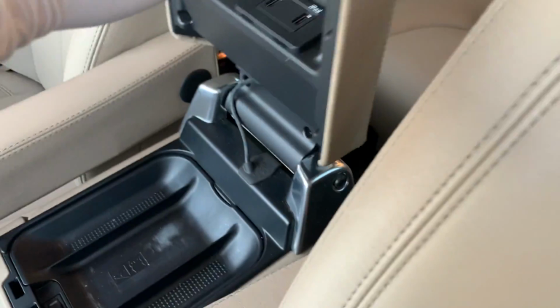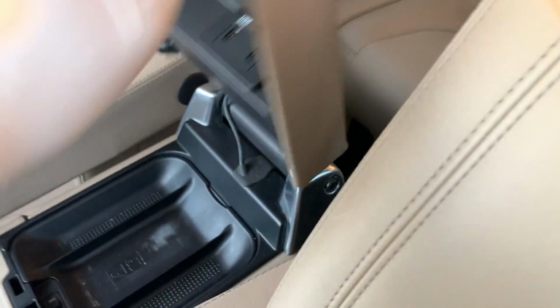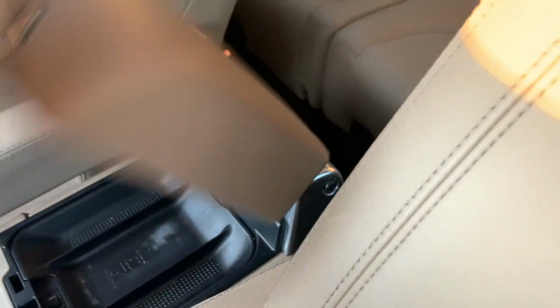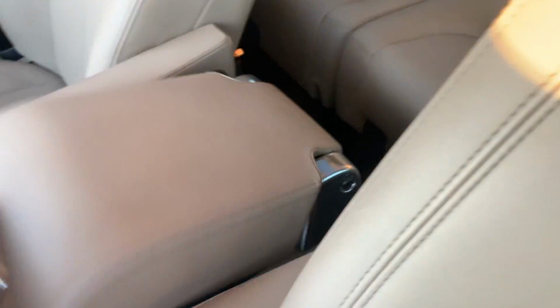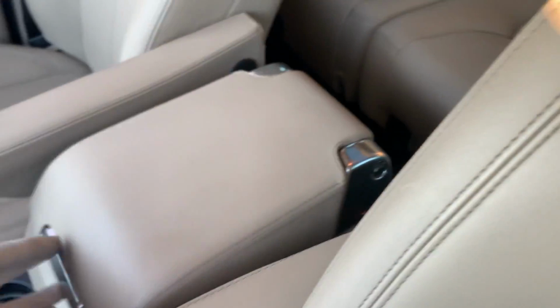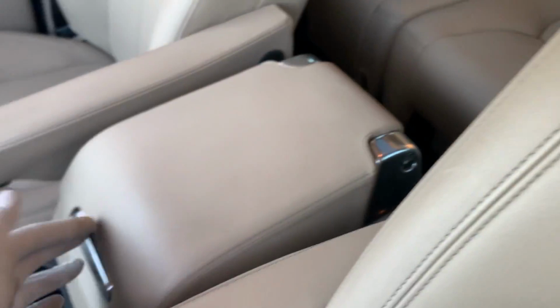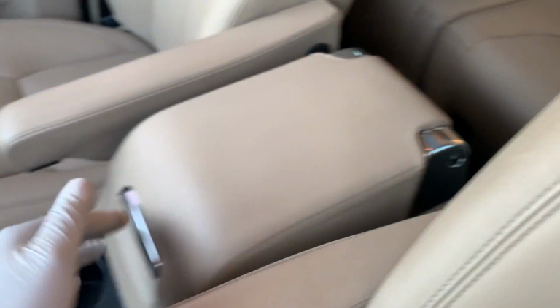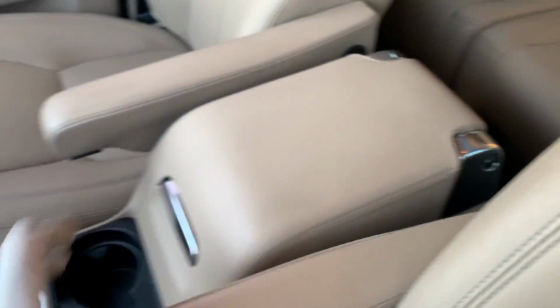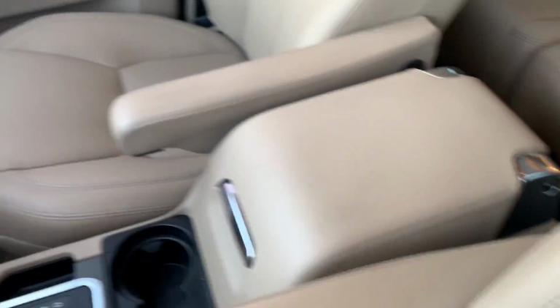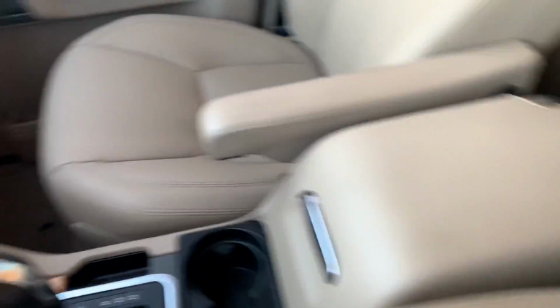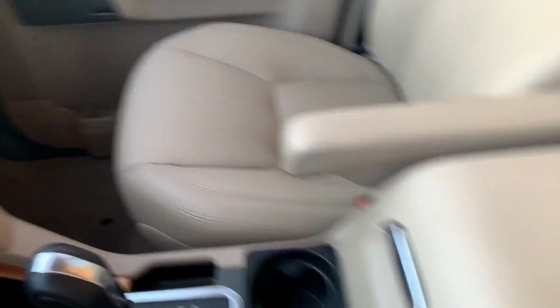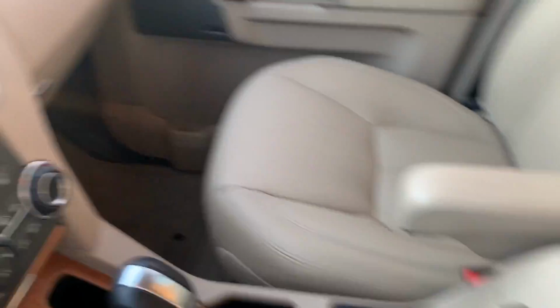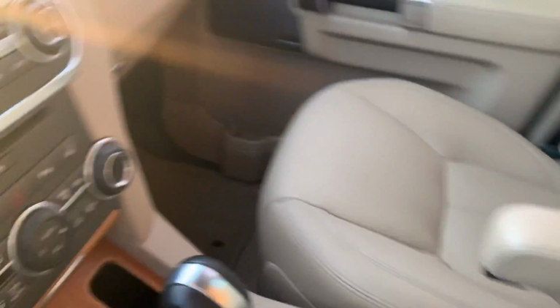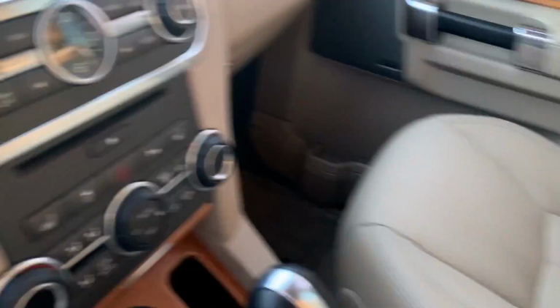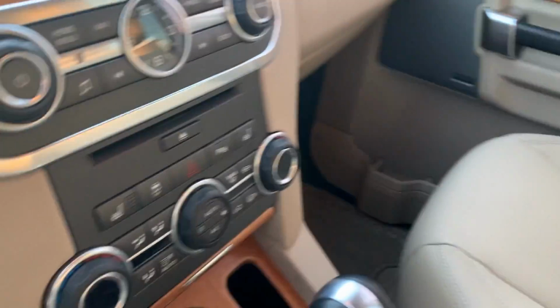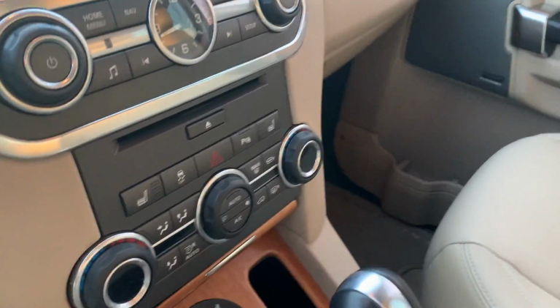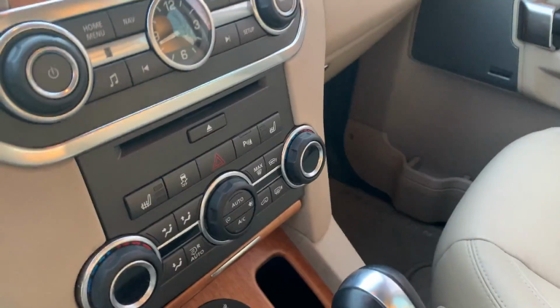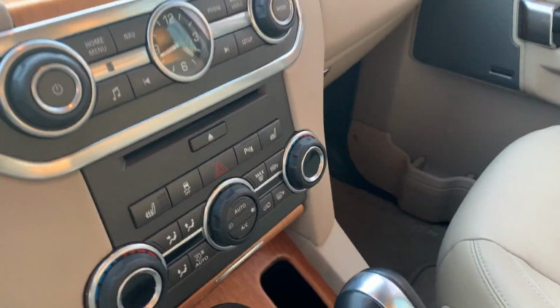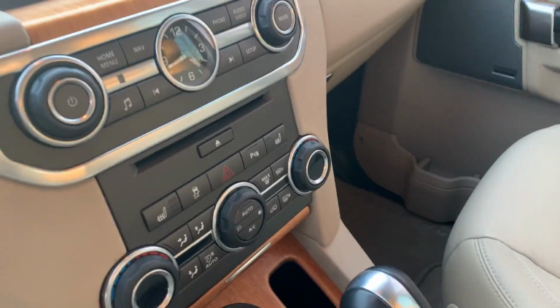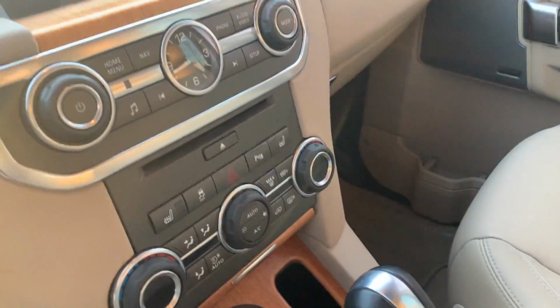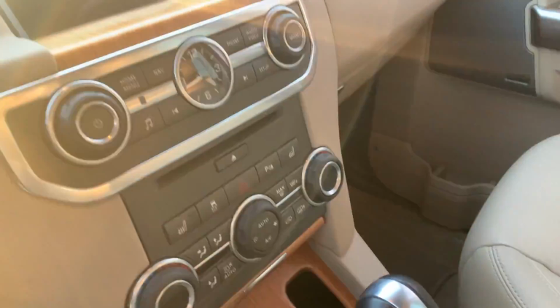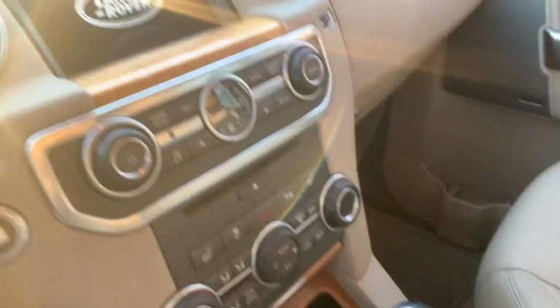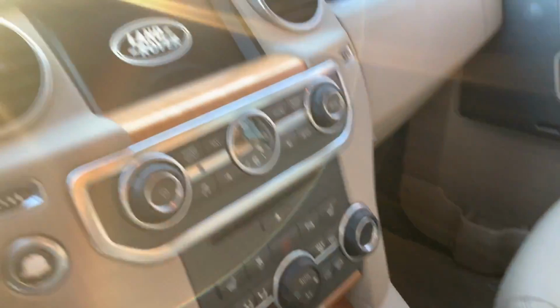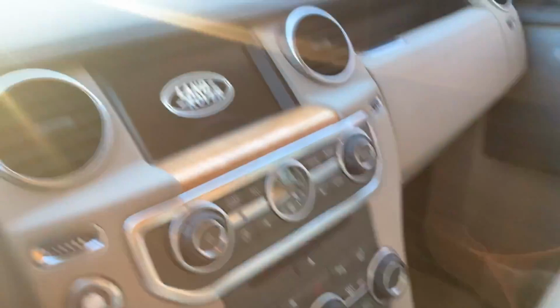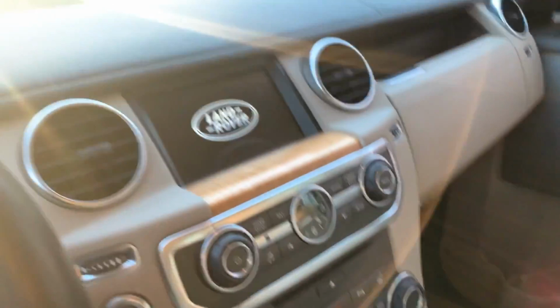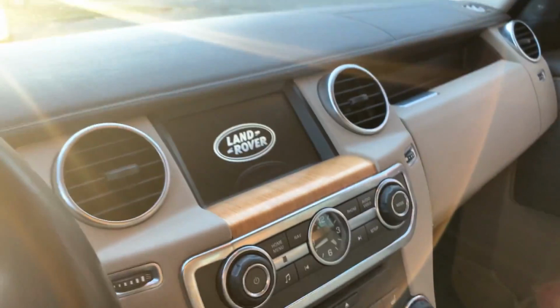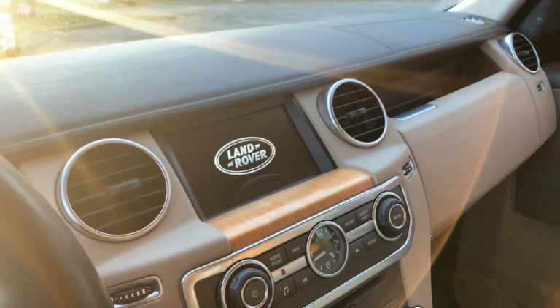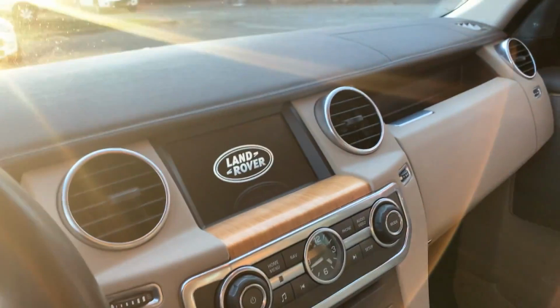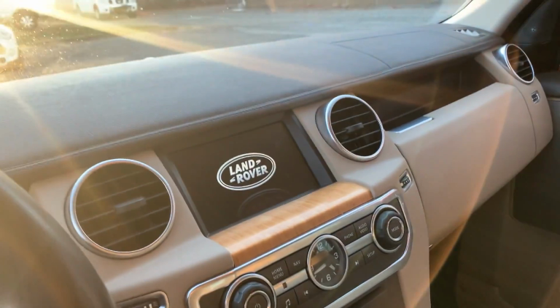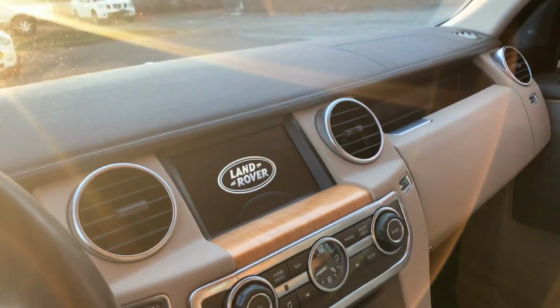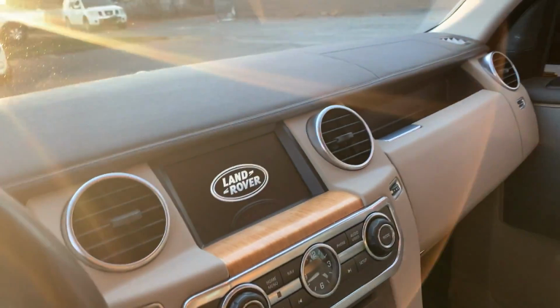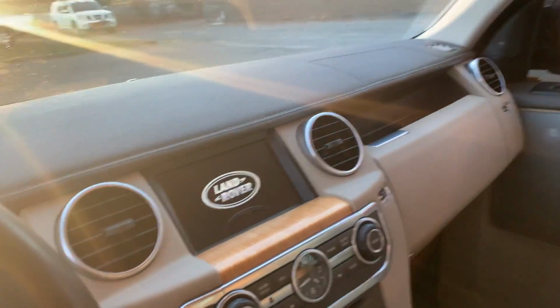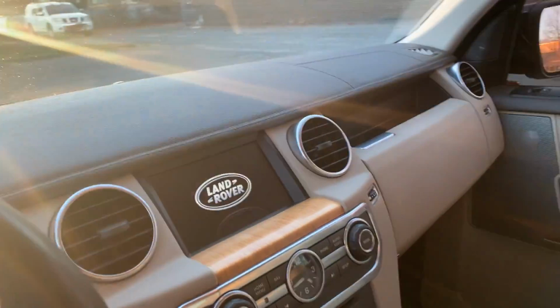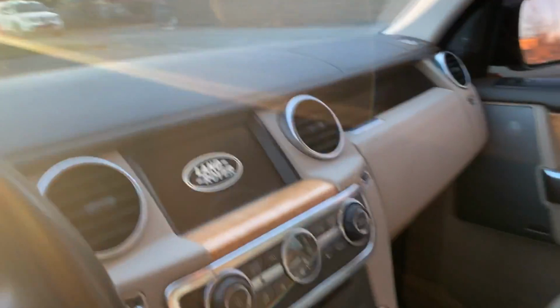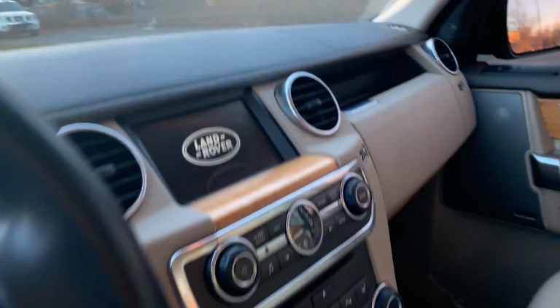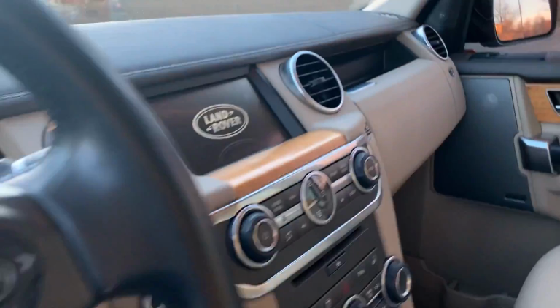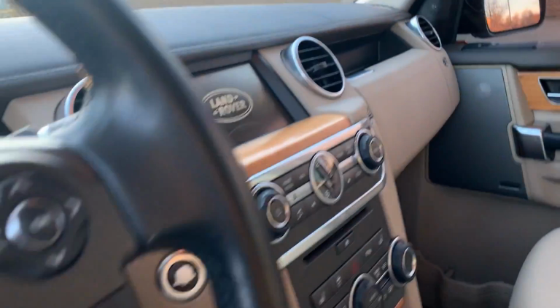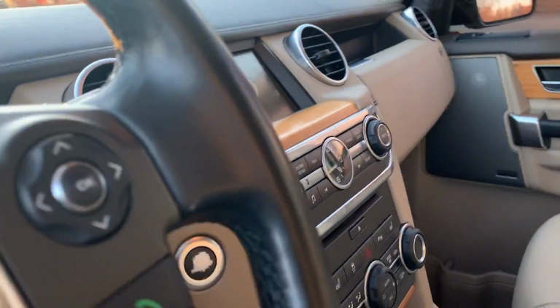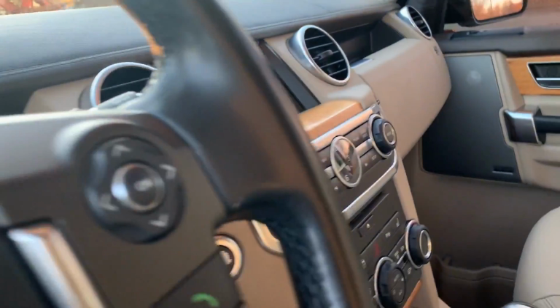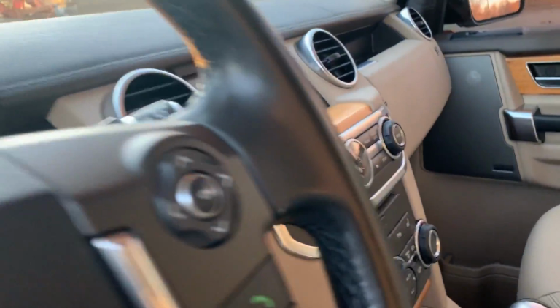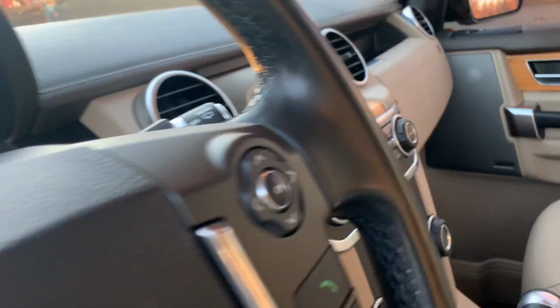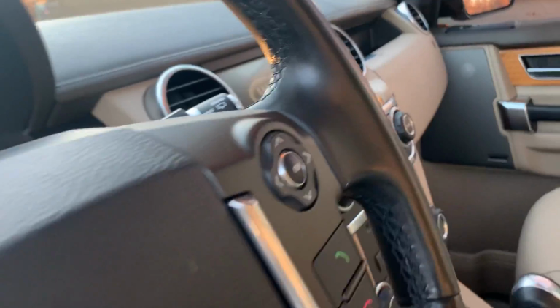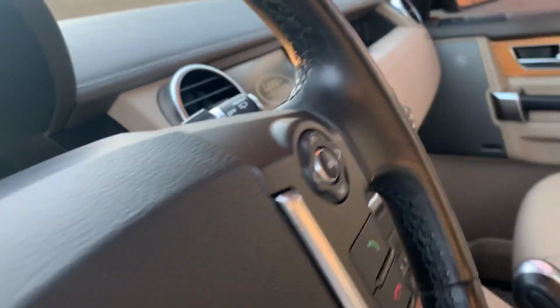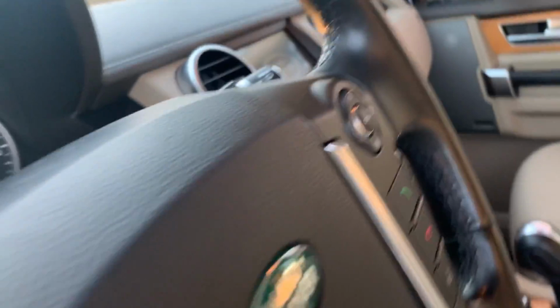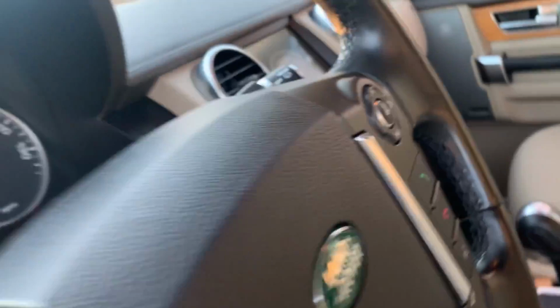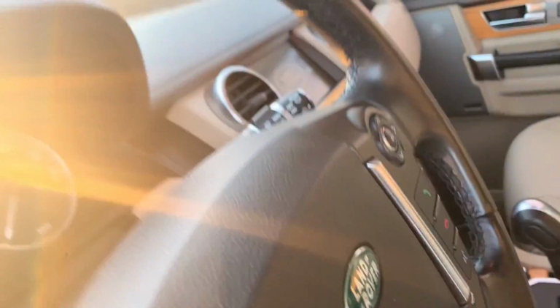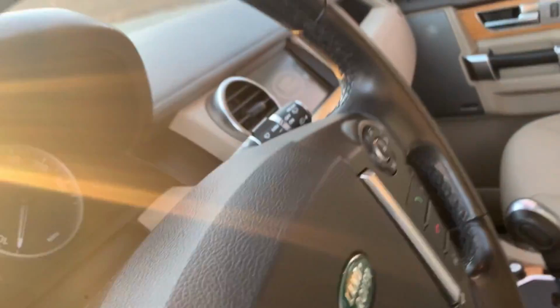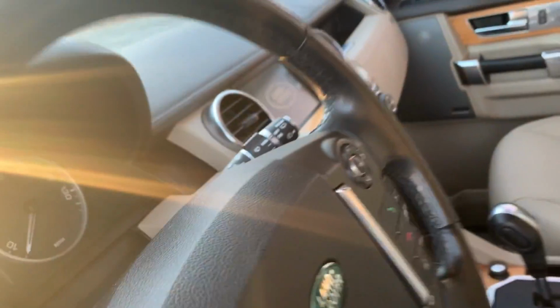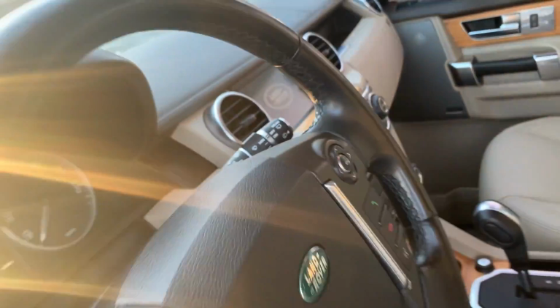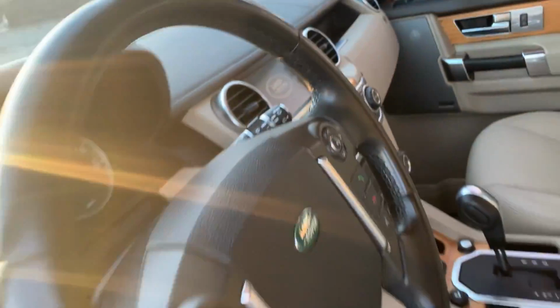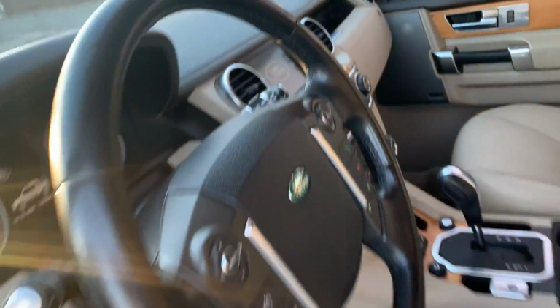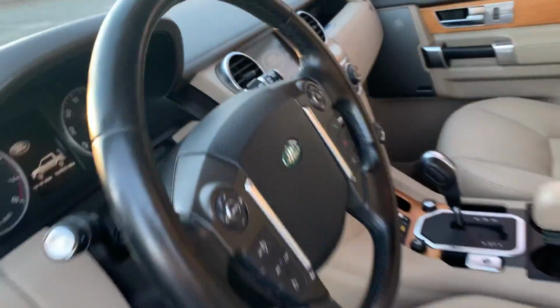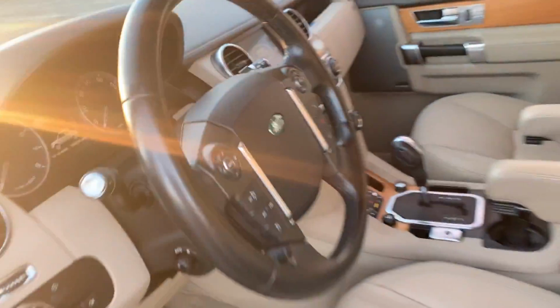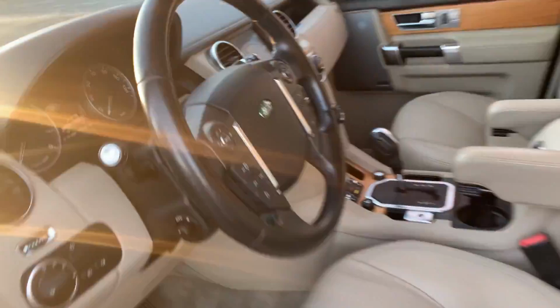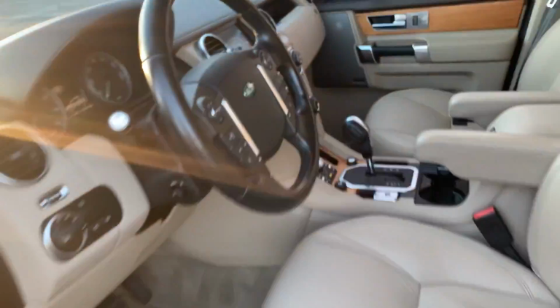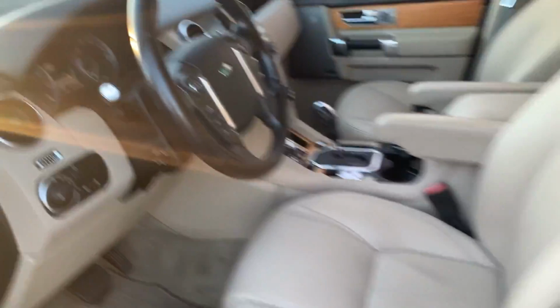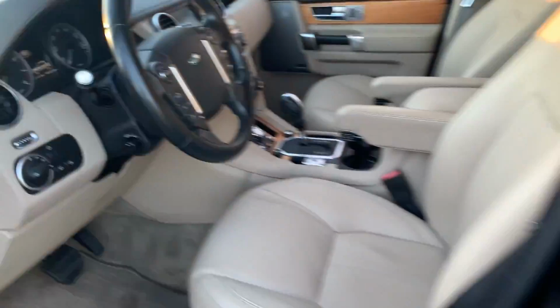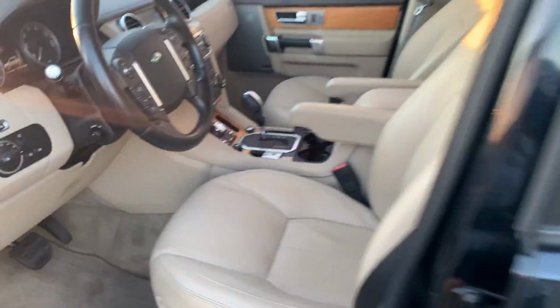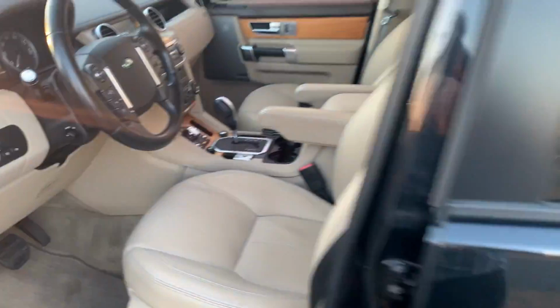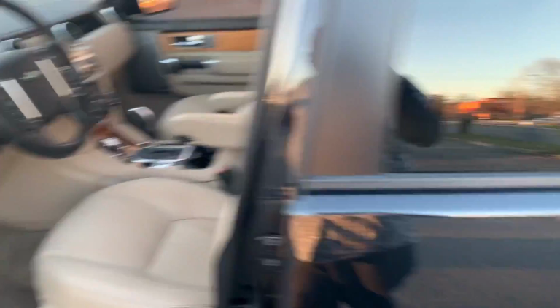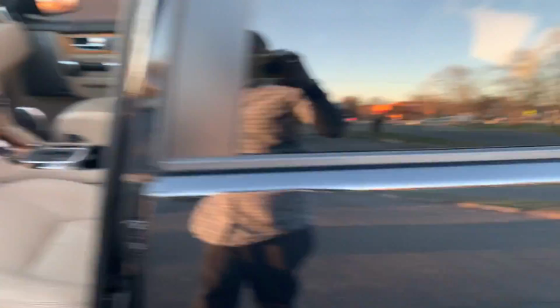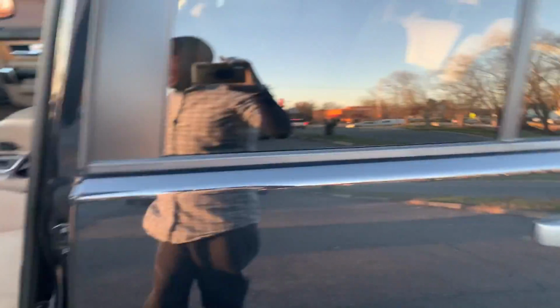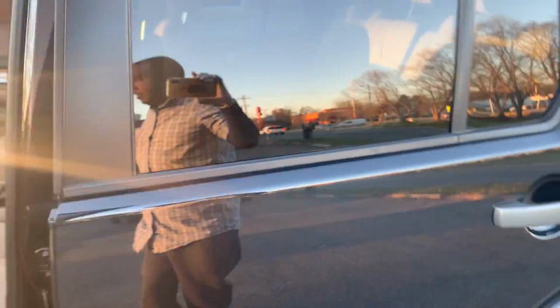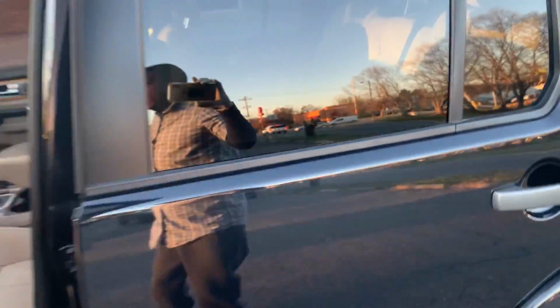Amazing. Heated seats, navigation, backup camera — you name it. This car definitely has it.